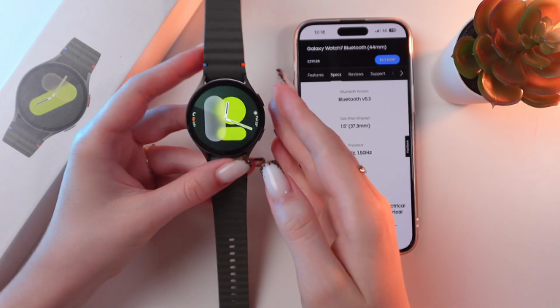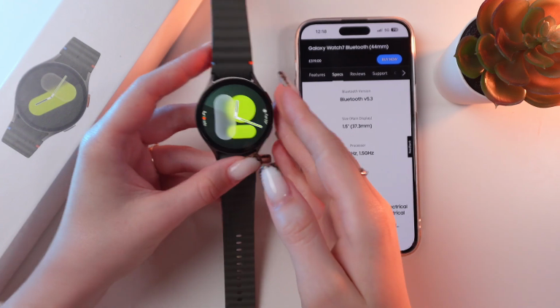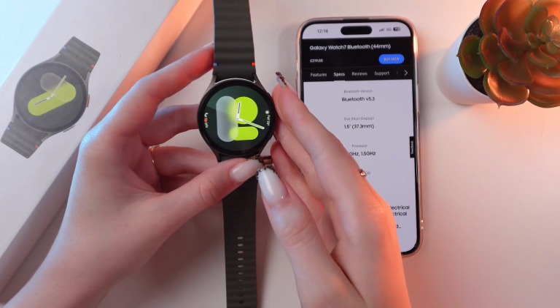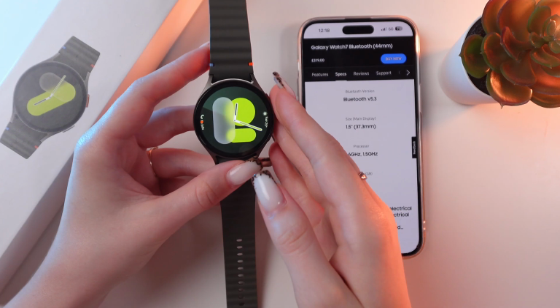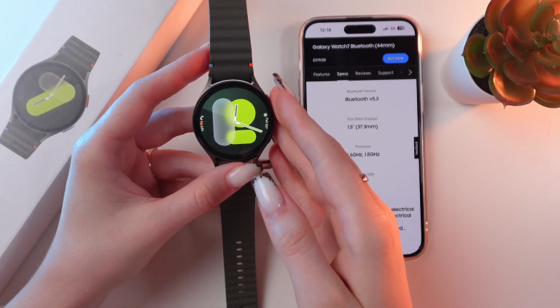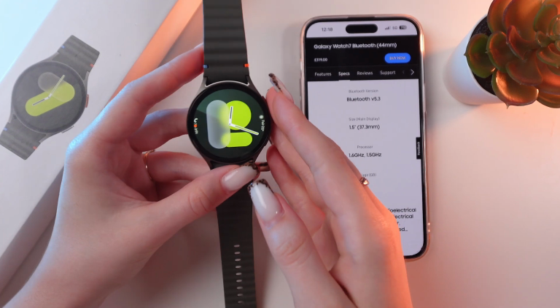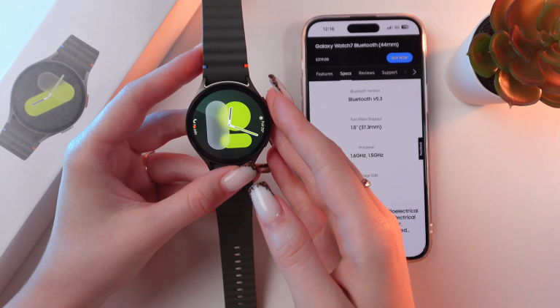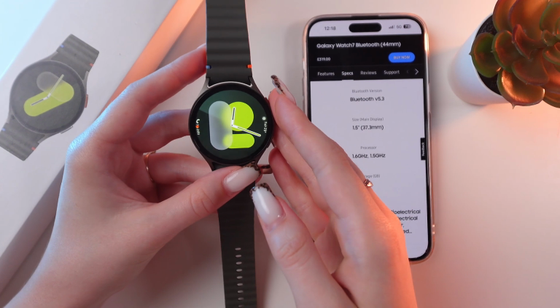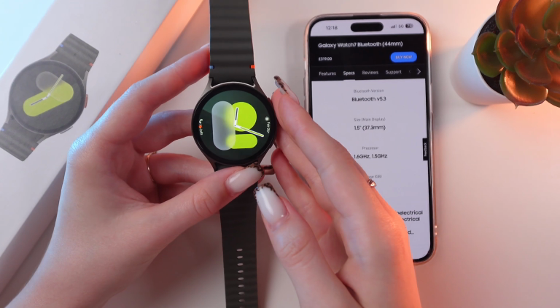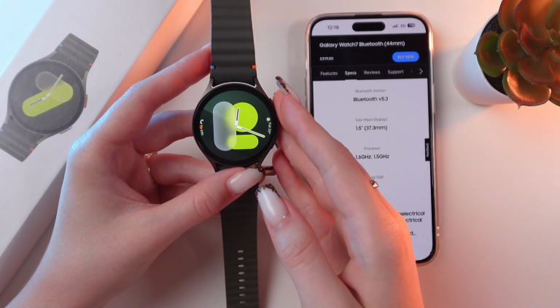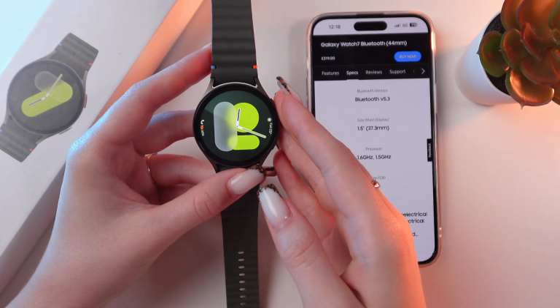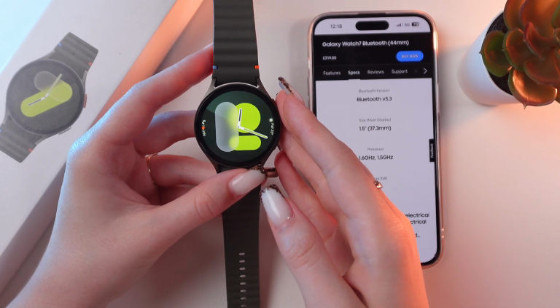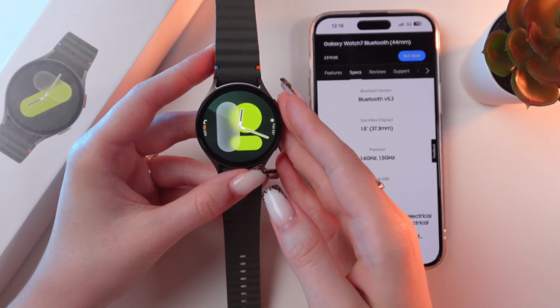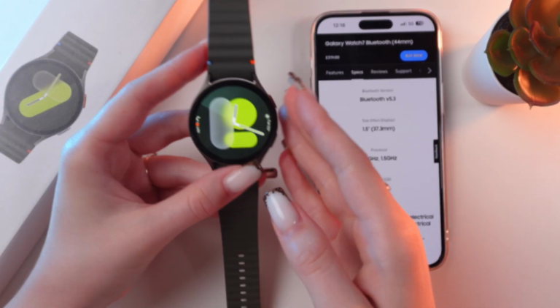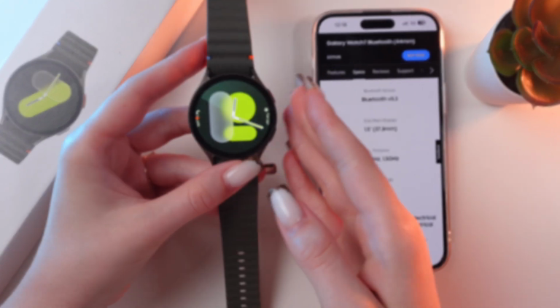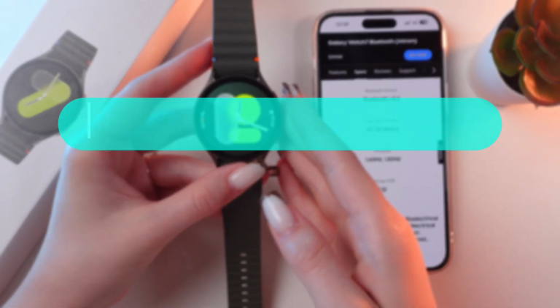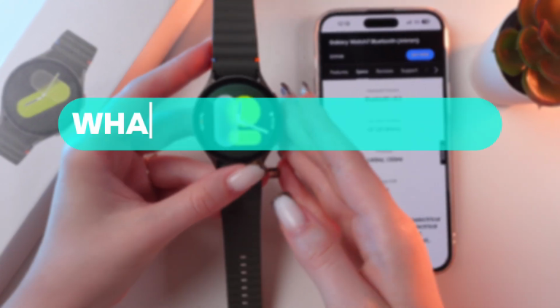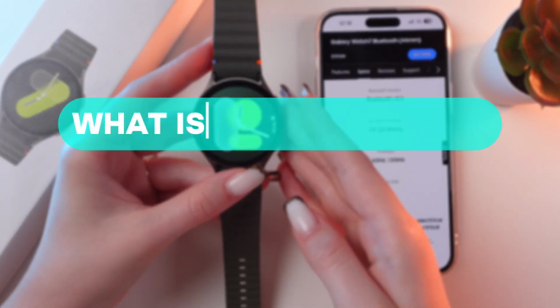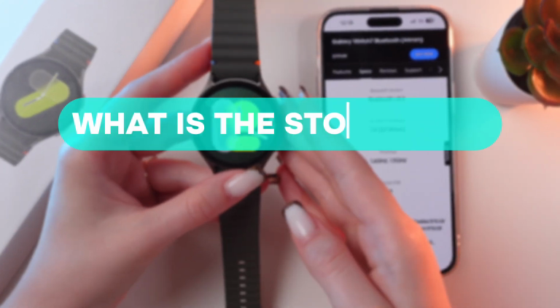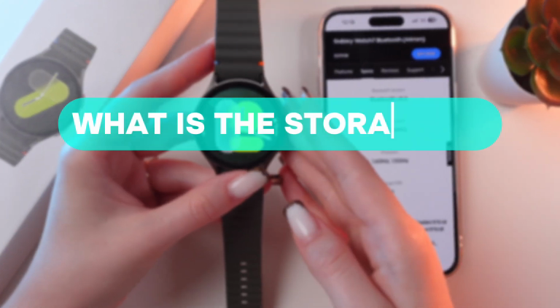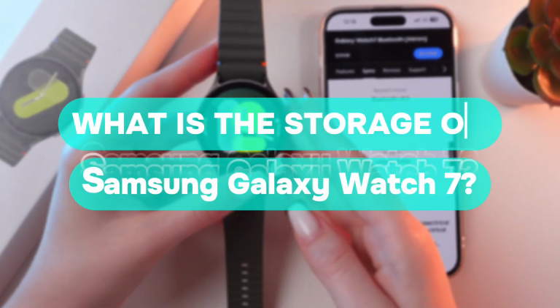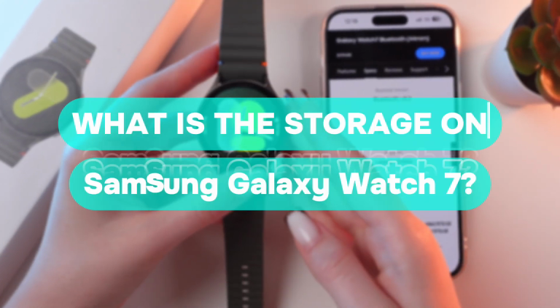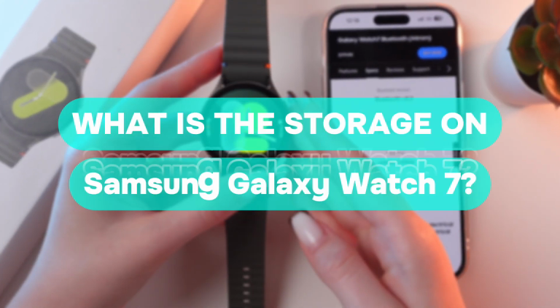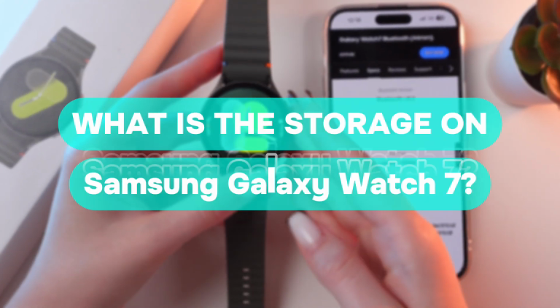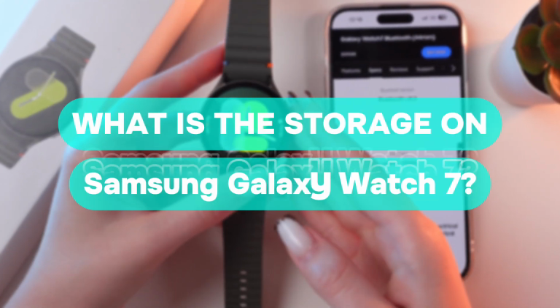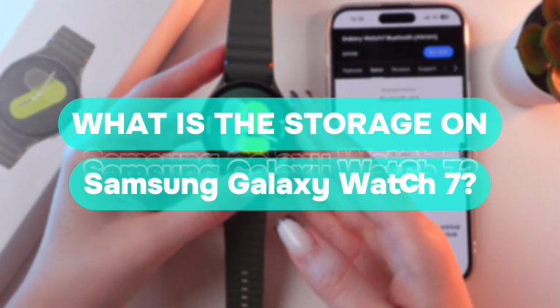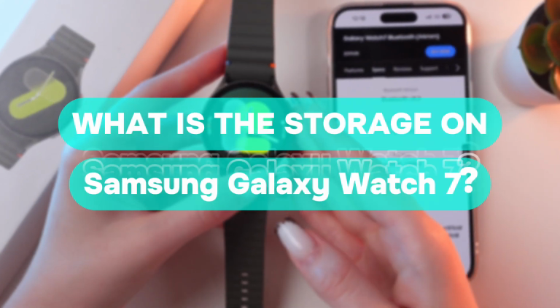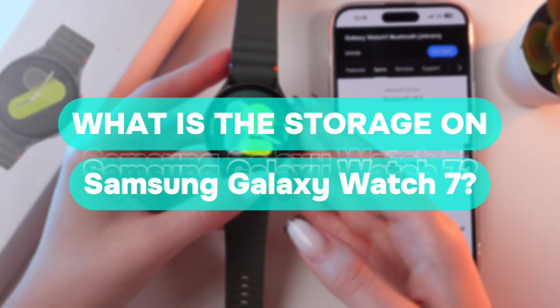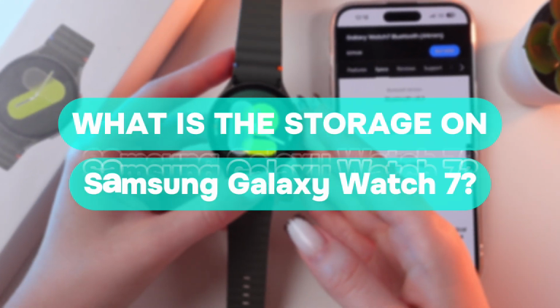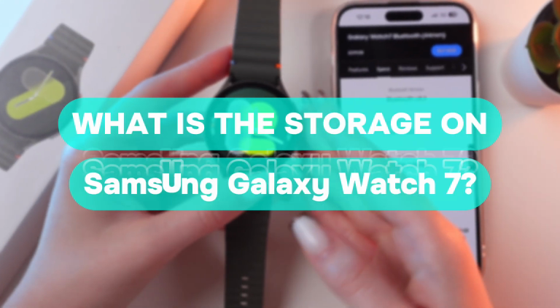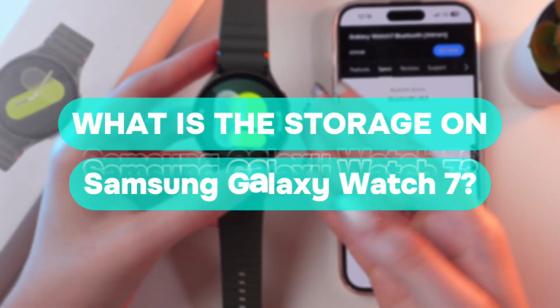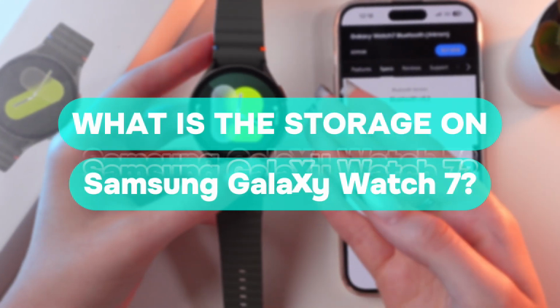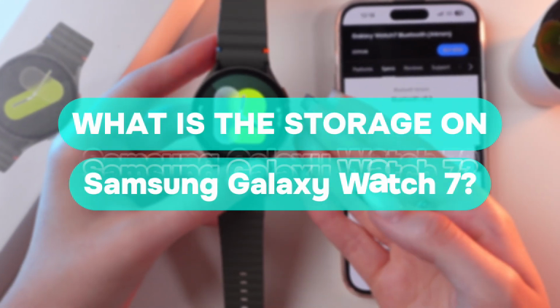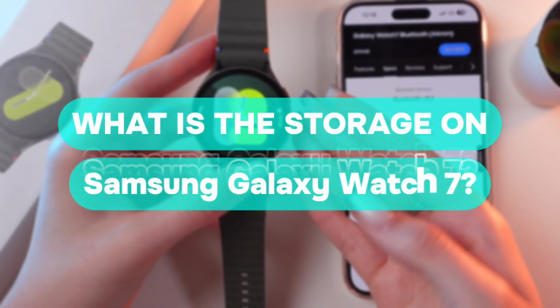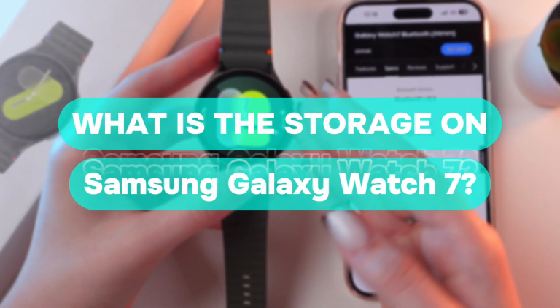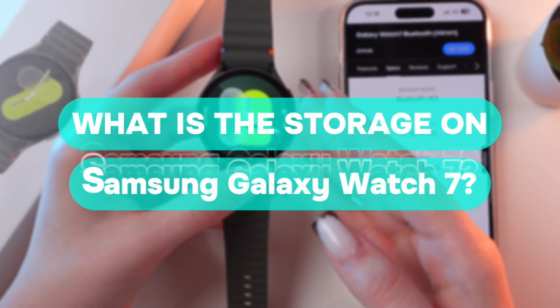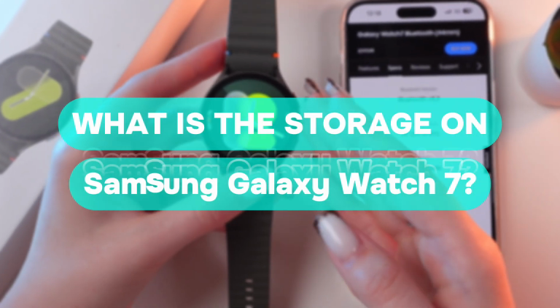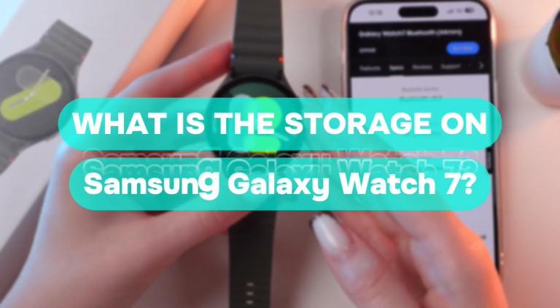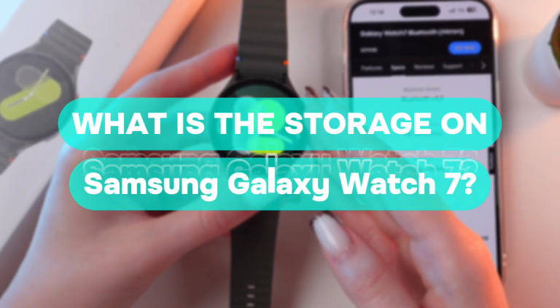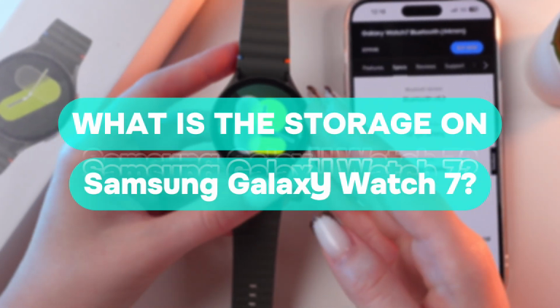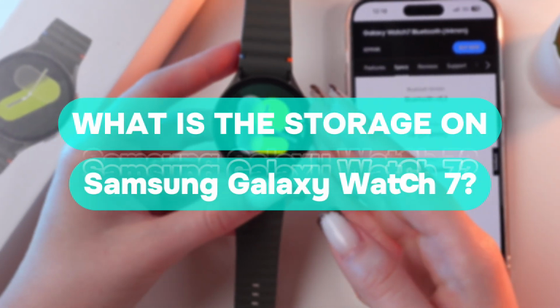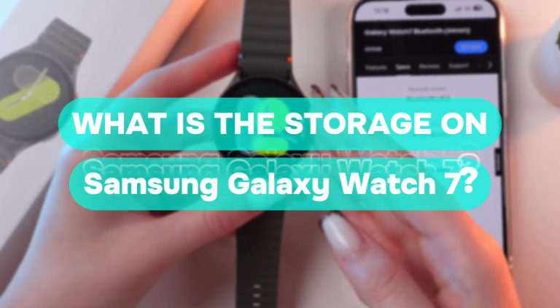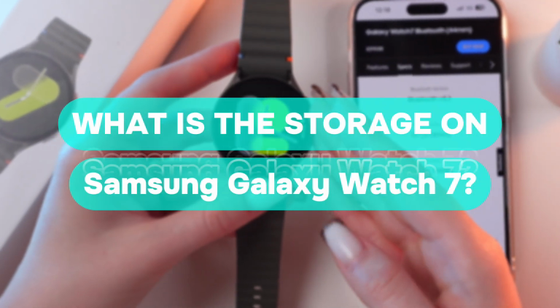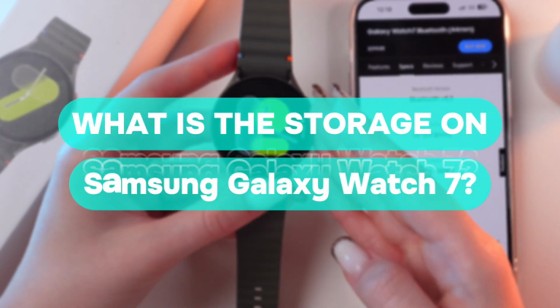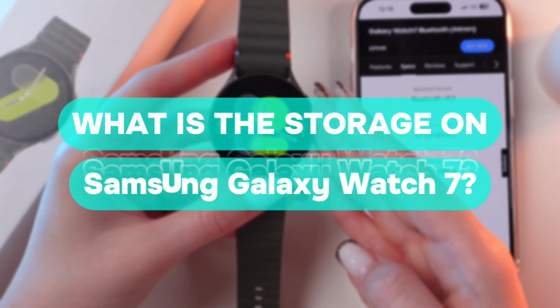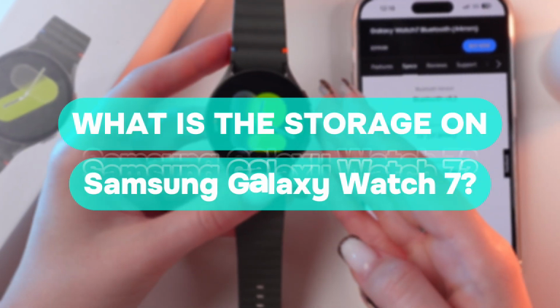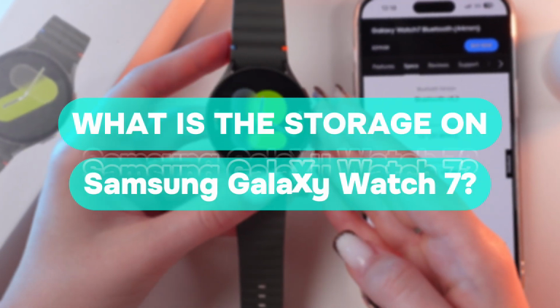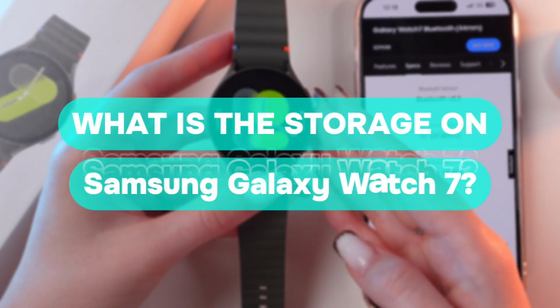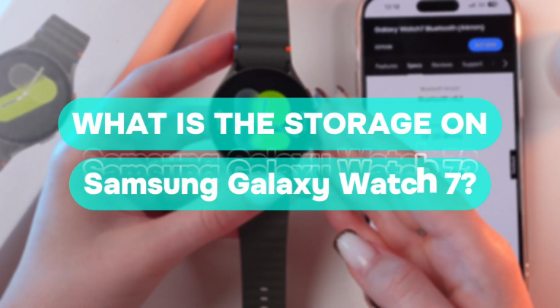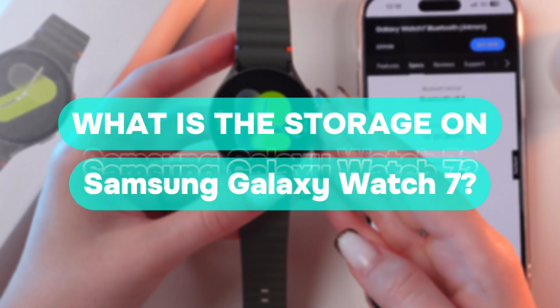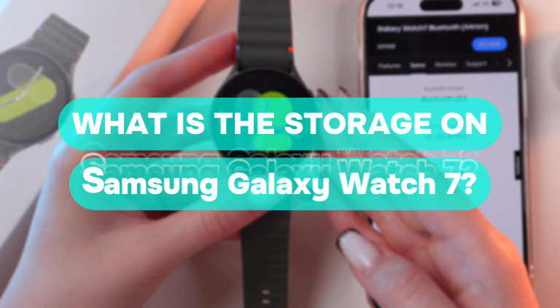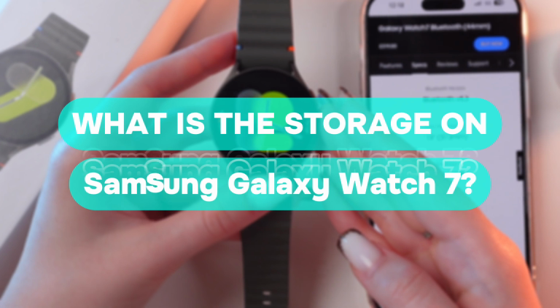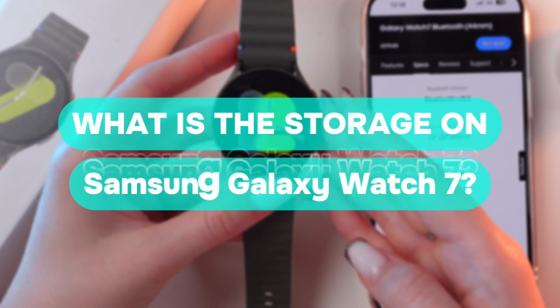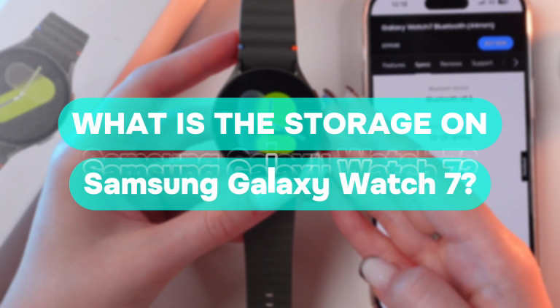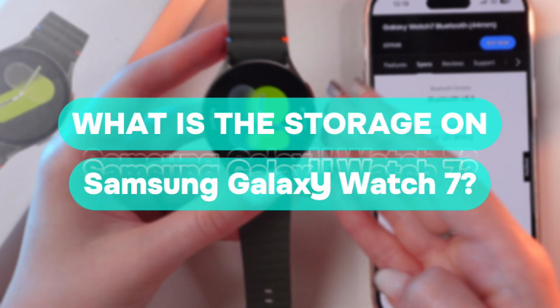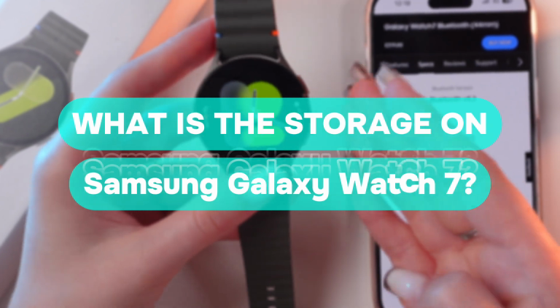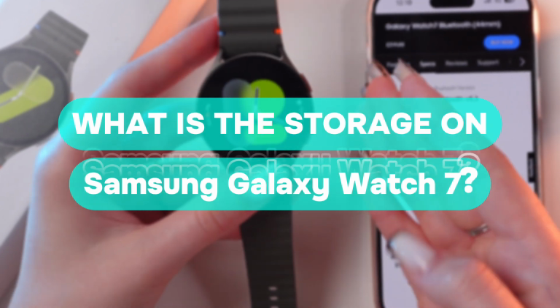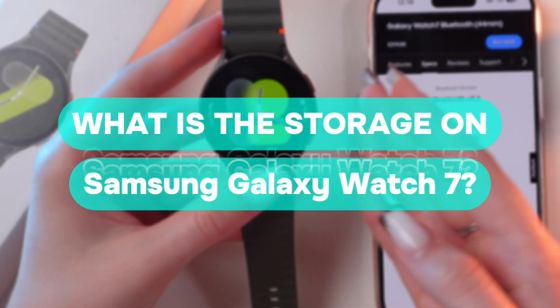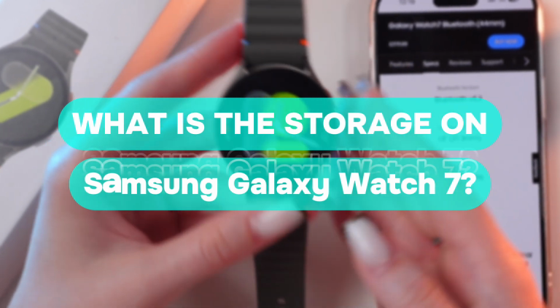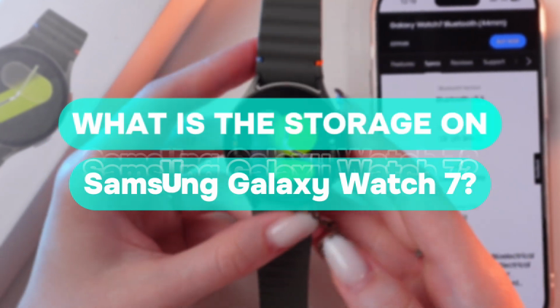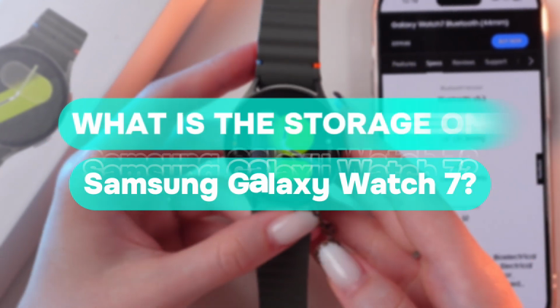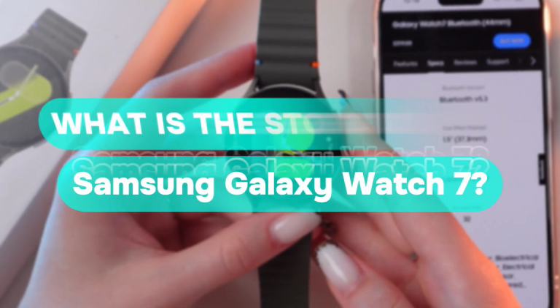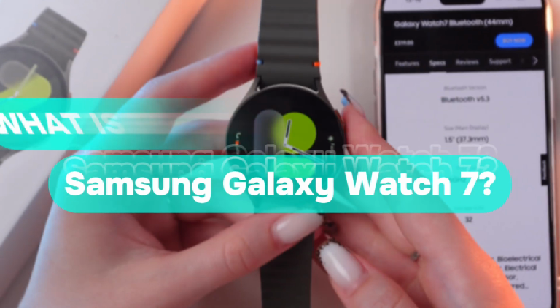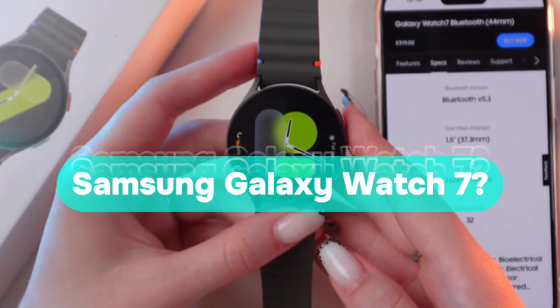Hi there! Let me answer a popular question: what is the storage on the Samsung Galaxy Watch 7? Let's find out.